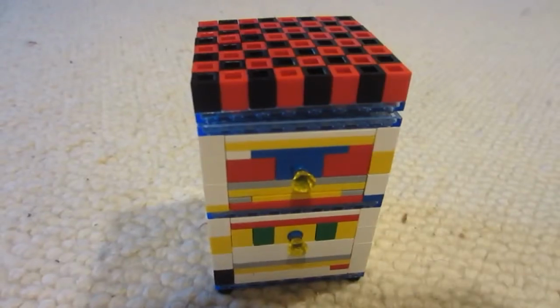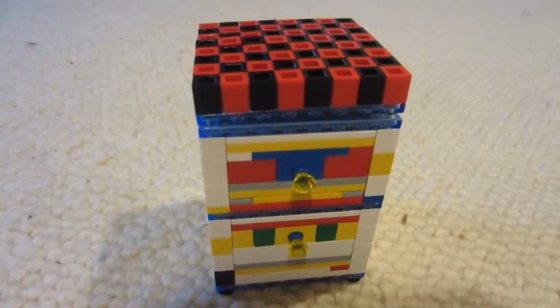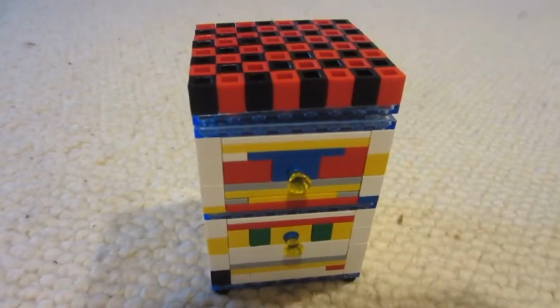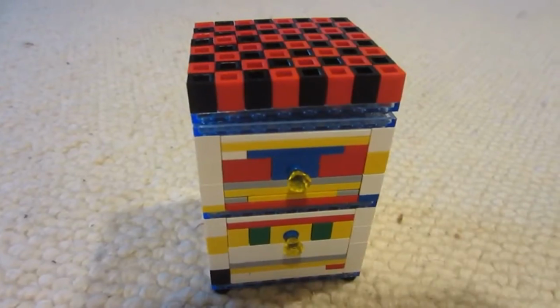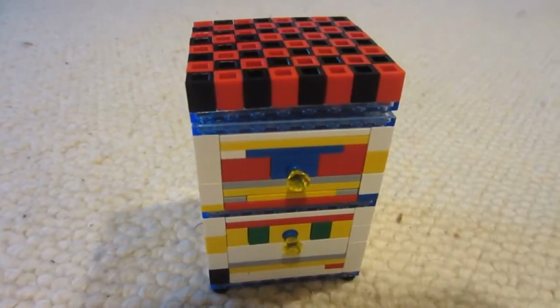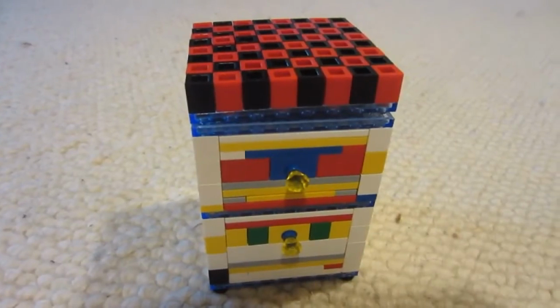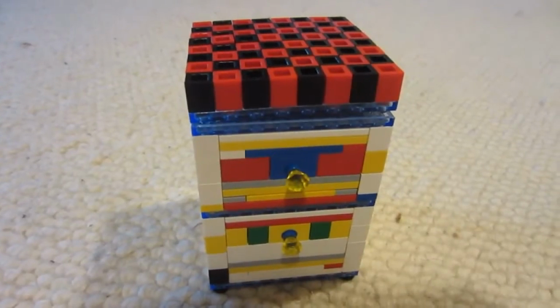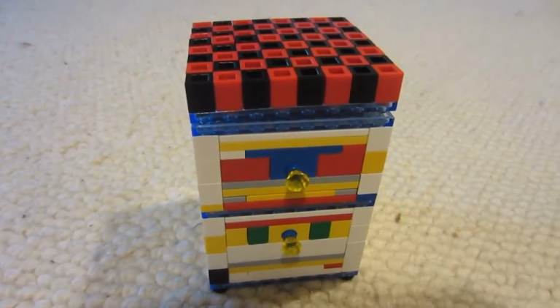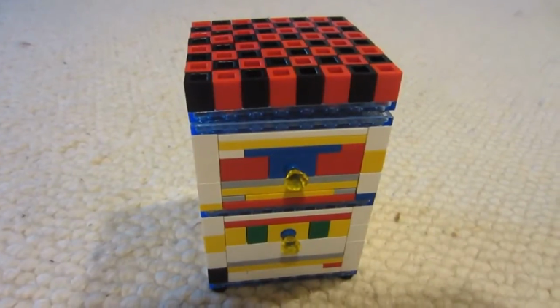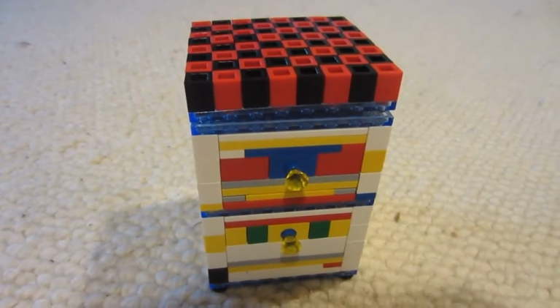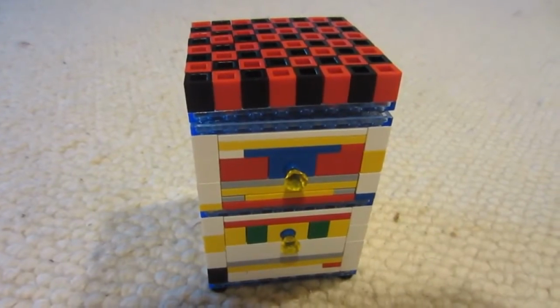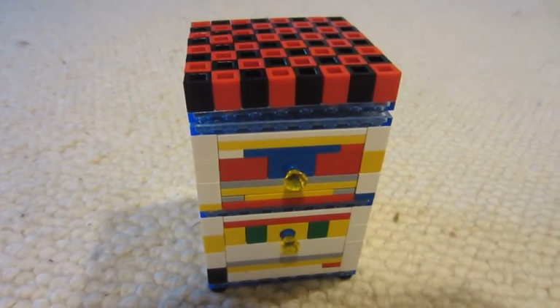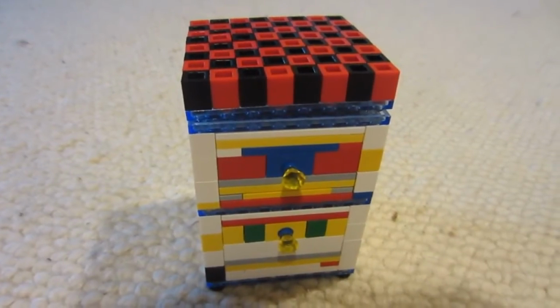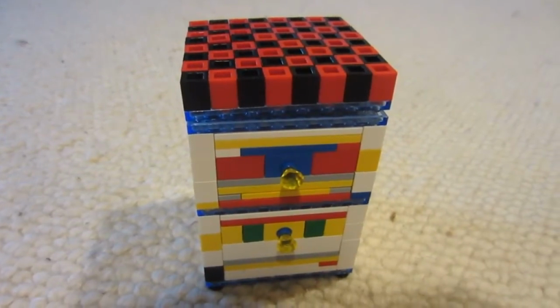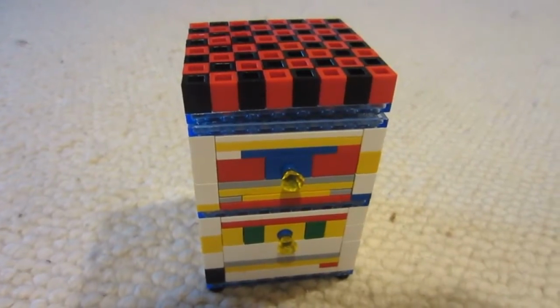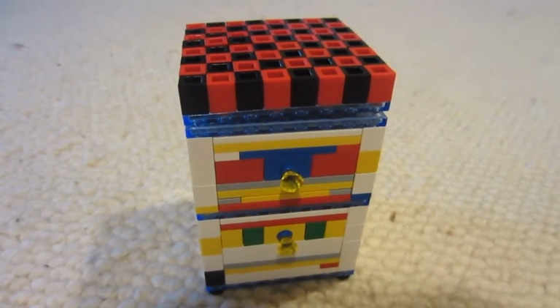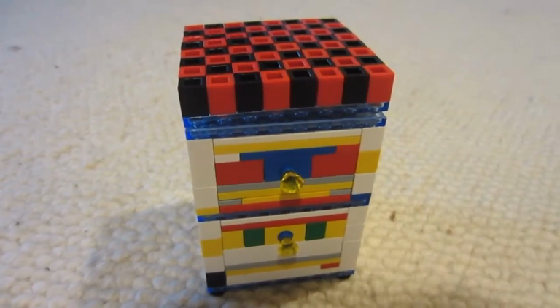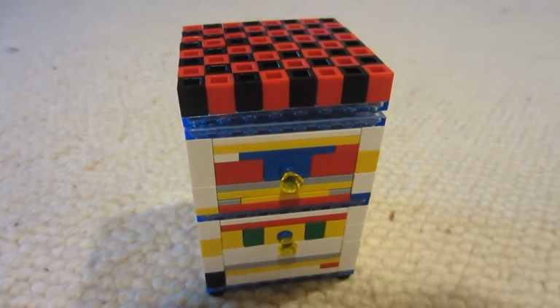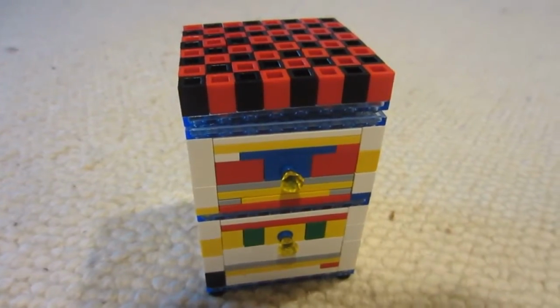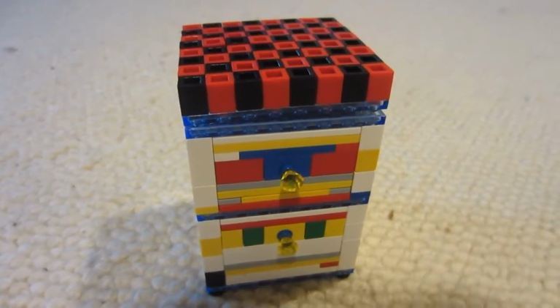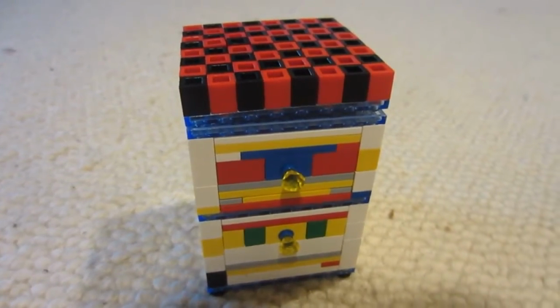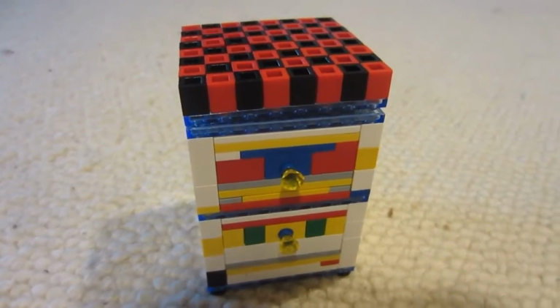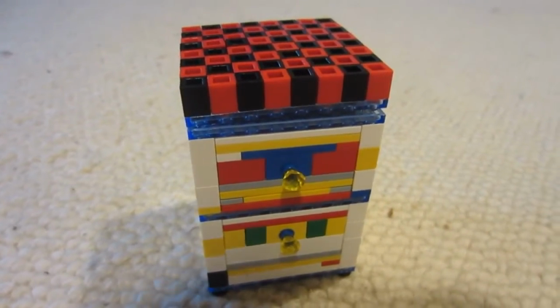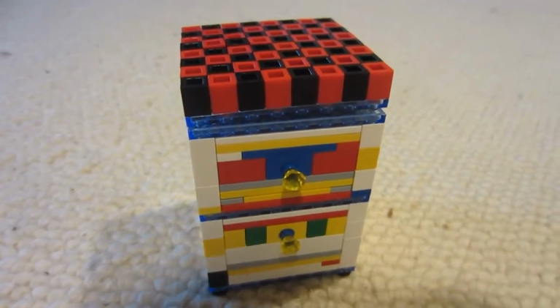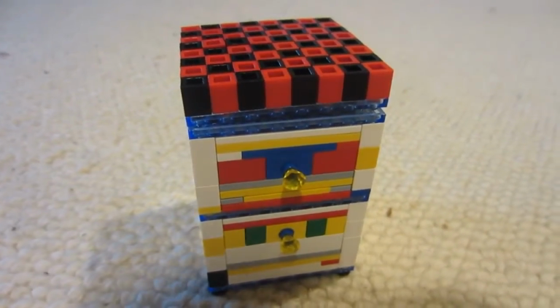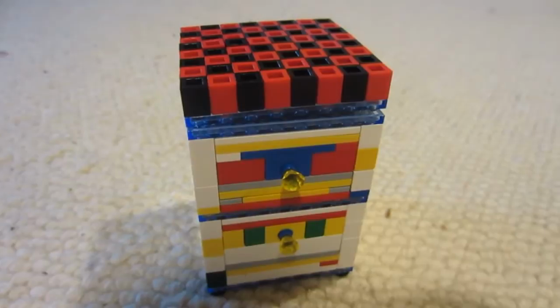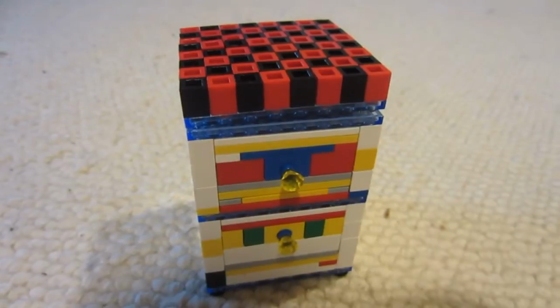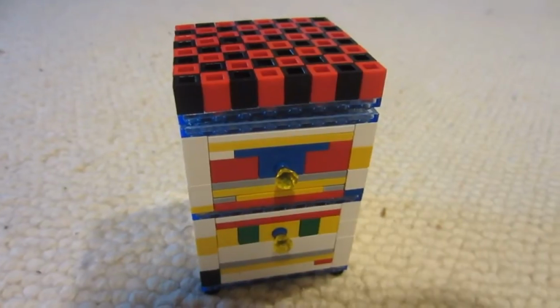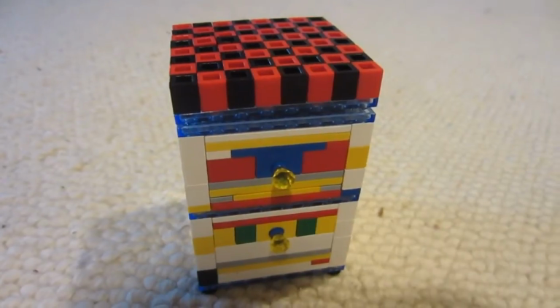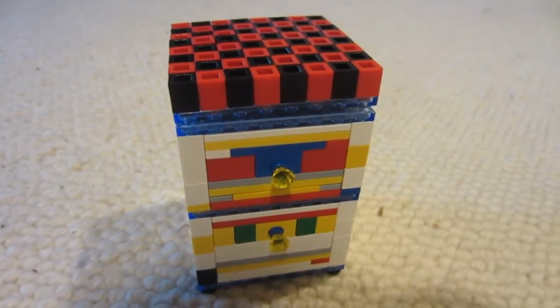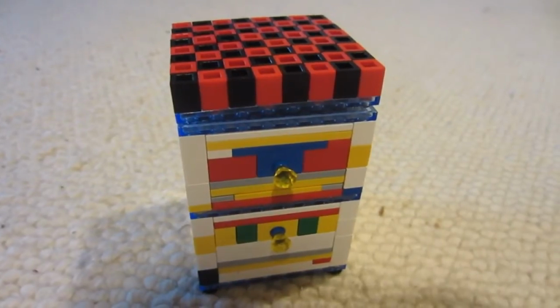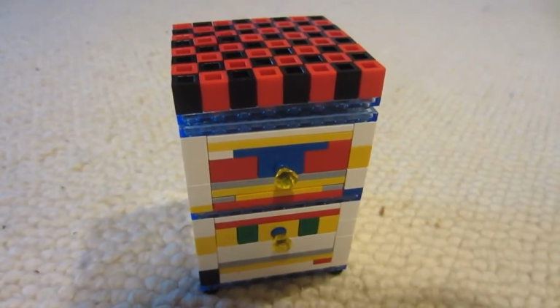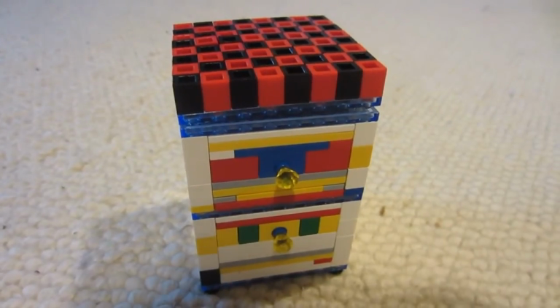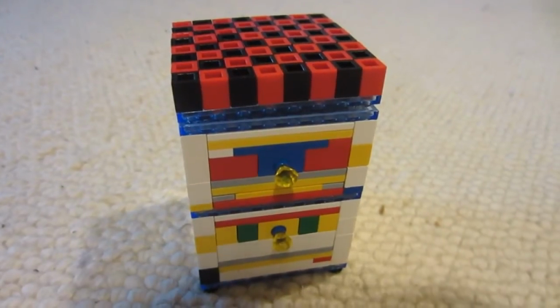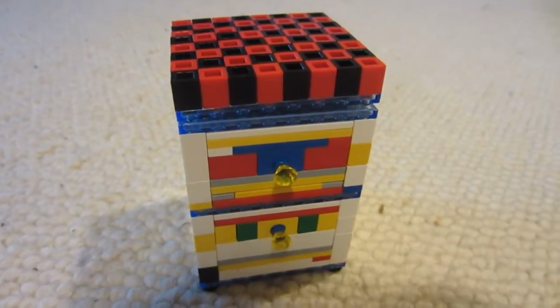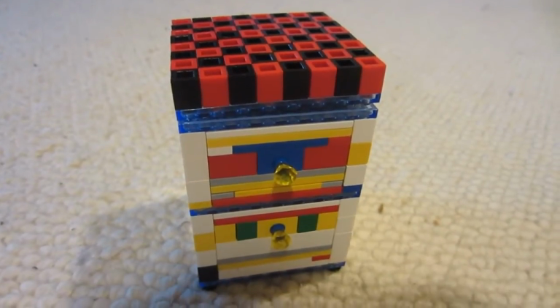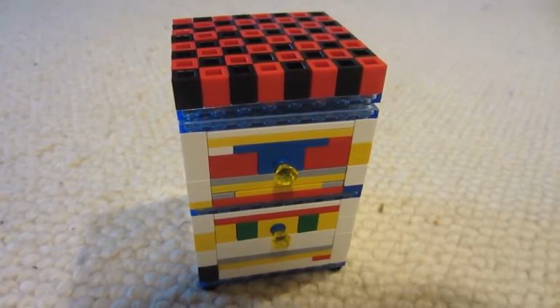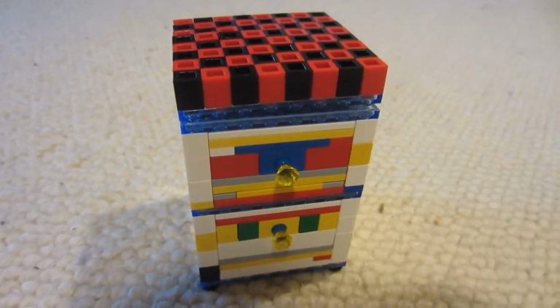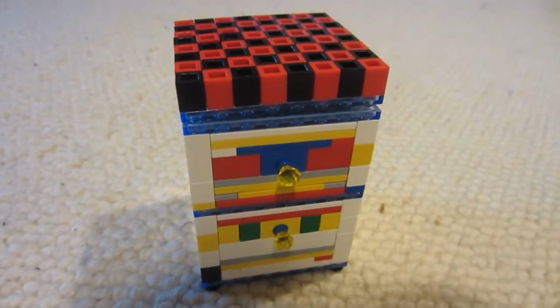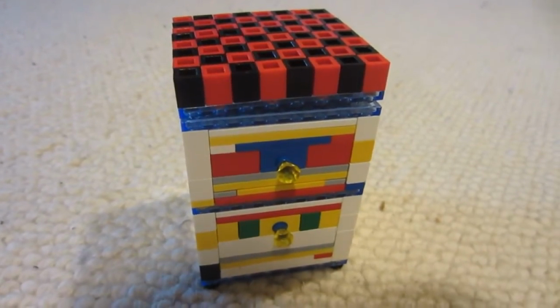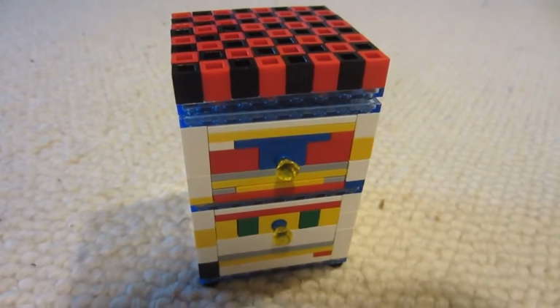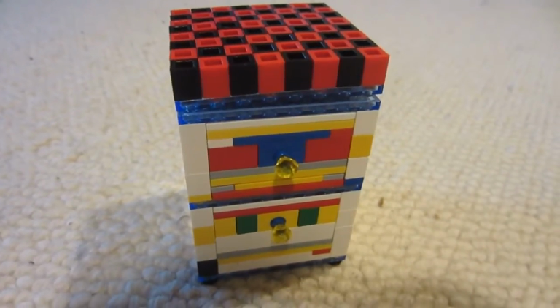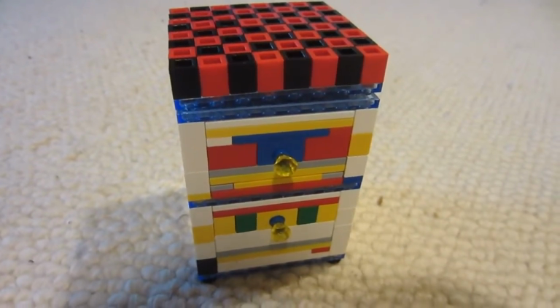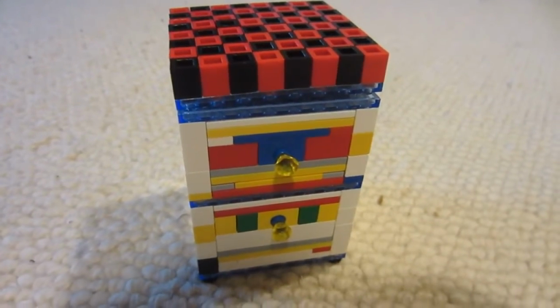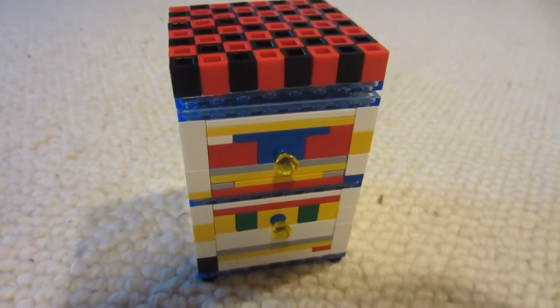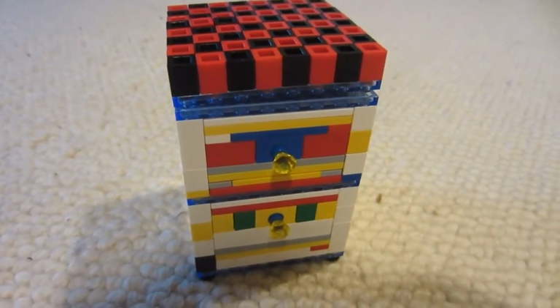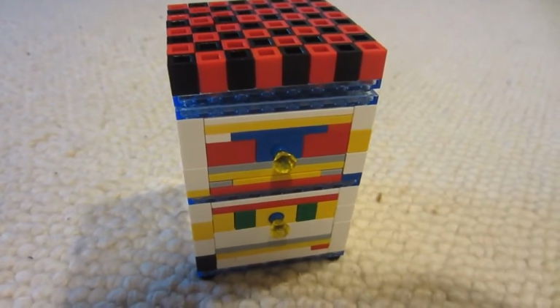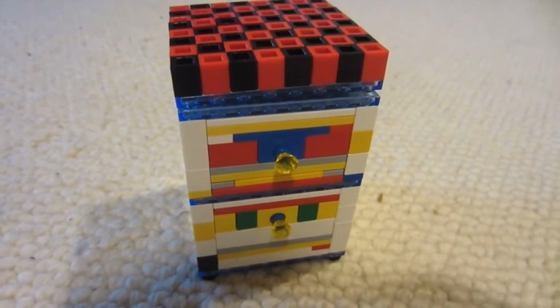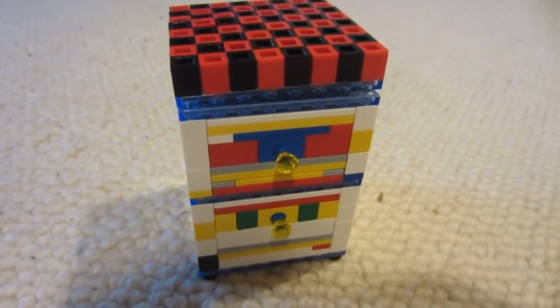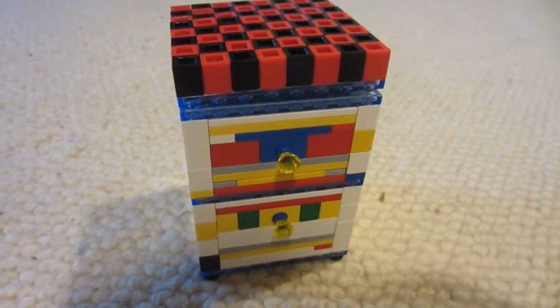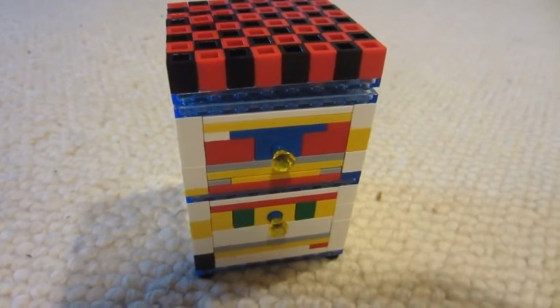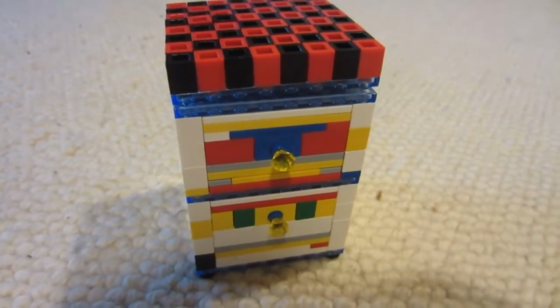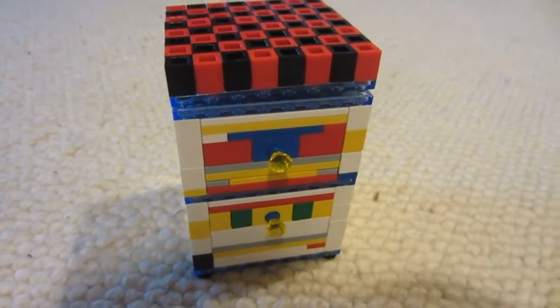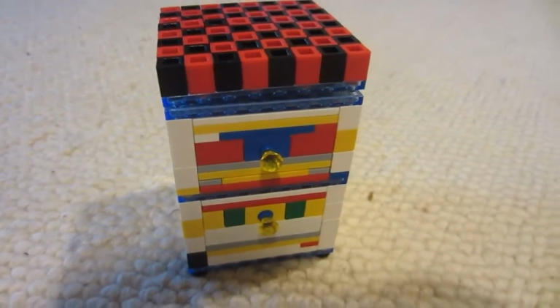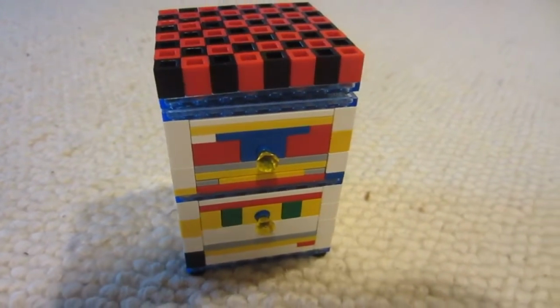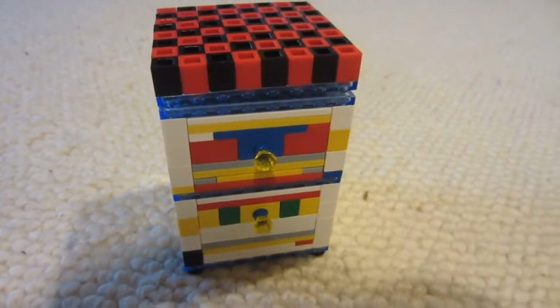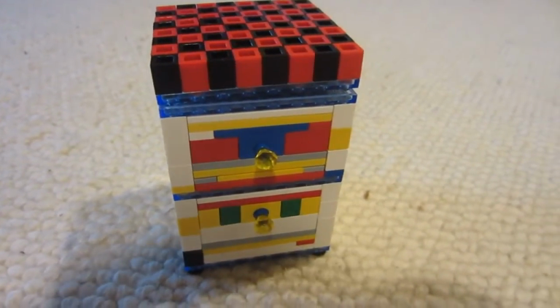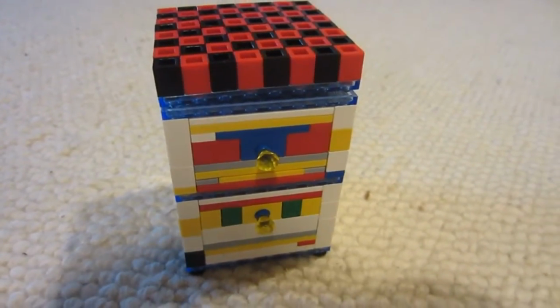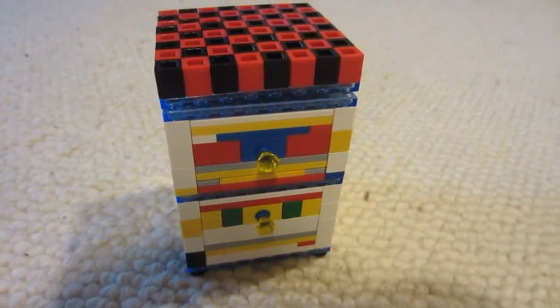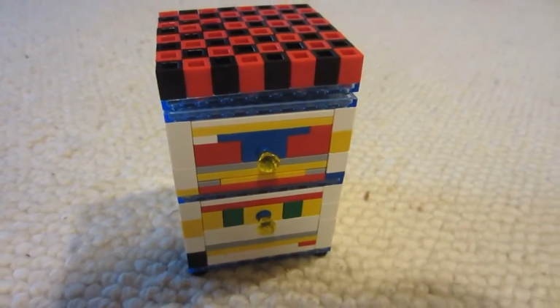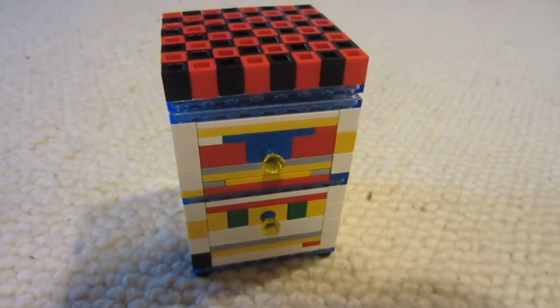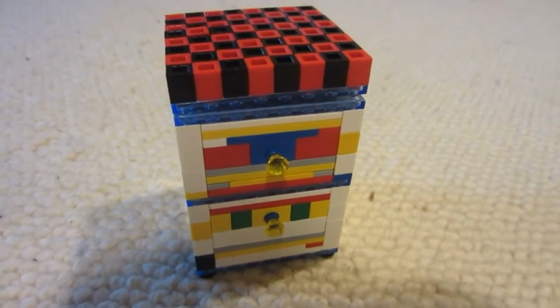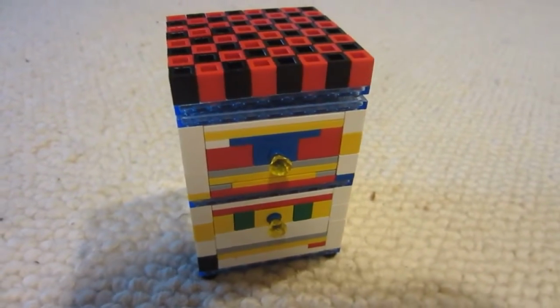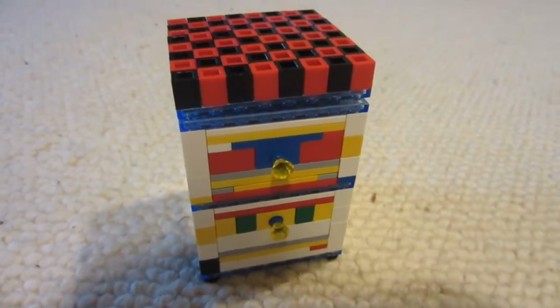Hello, this is MKJ11, coming to you with the monthly cool, crazy, weird, or random Lego creation.